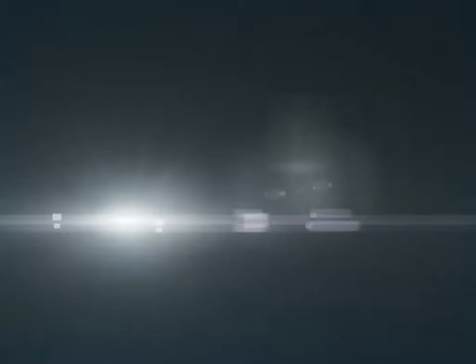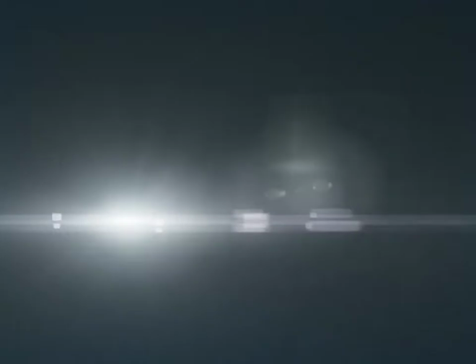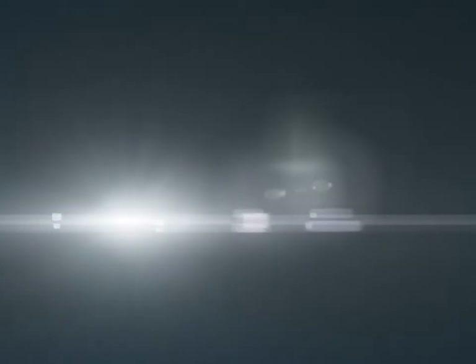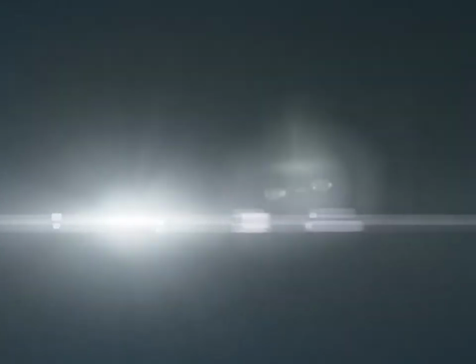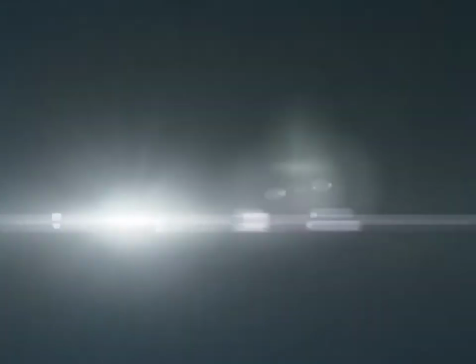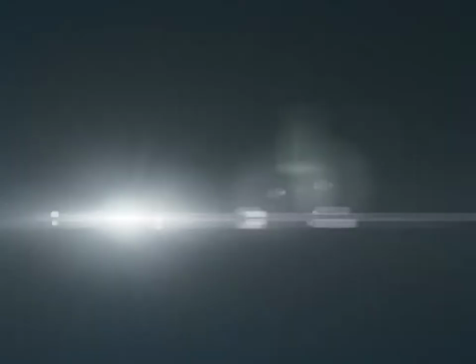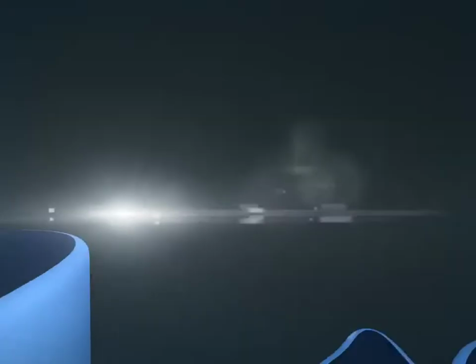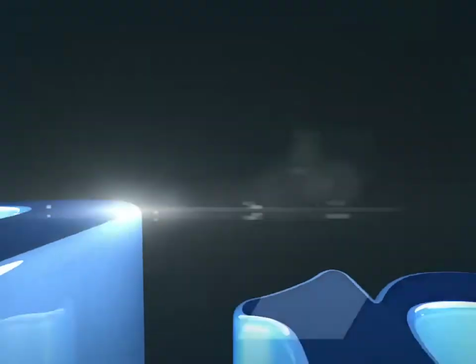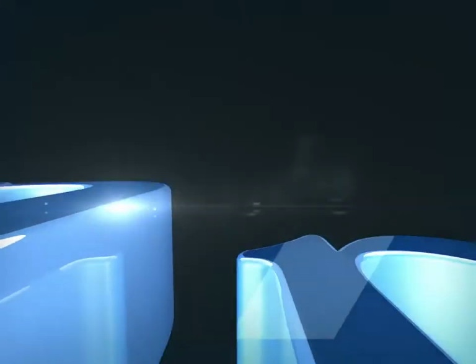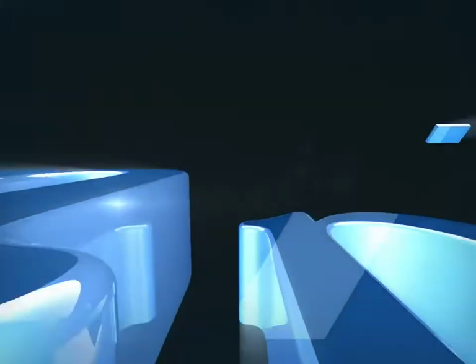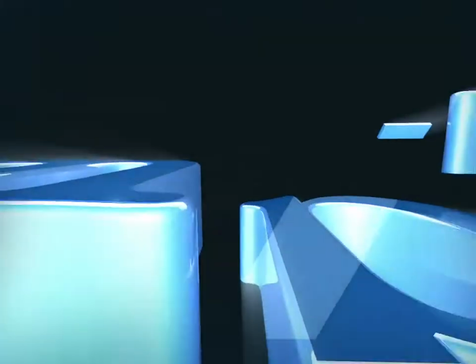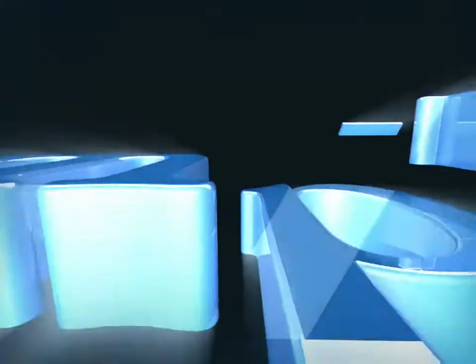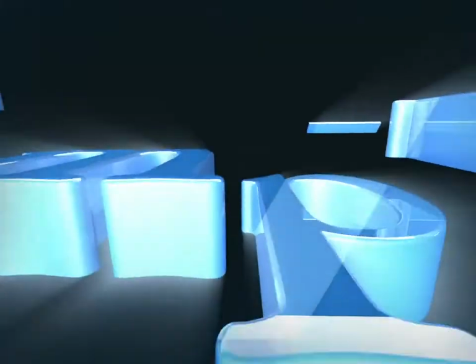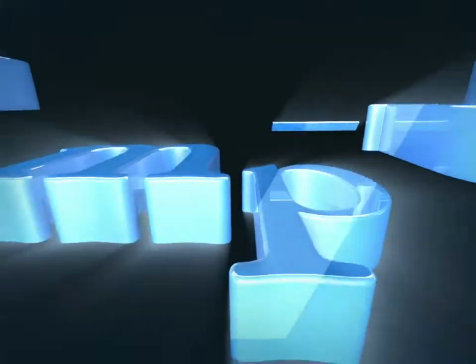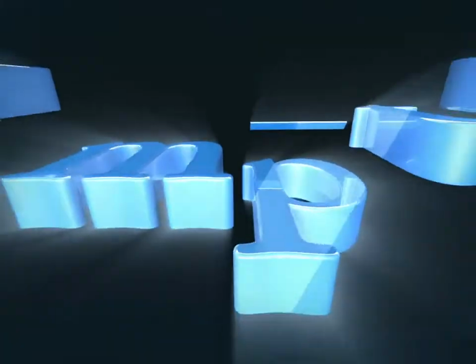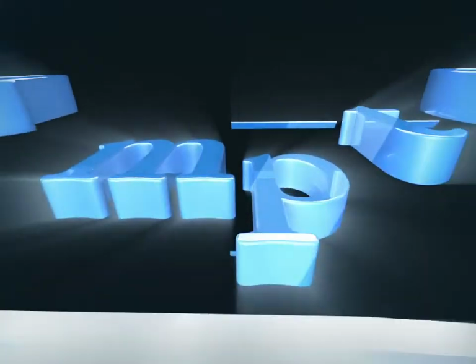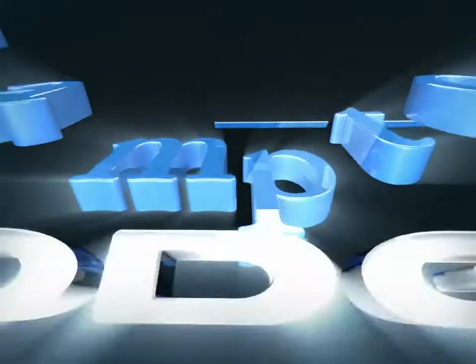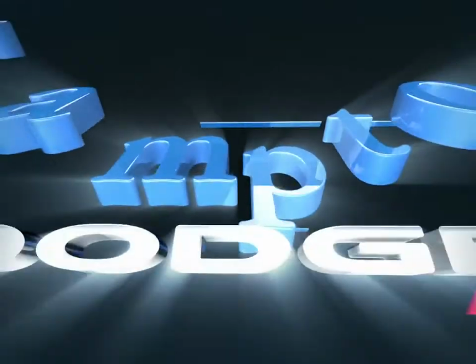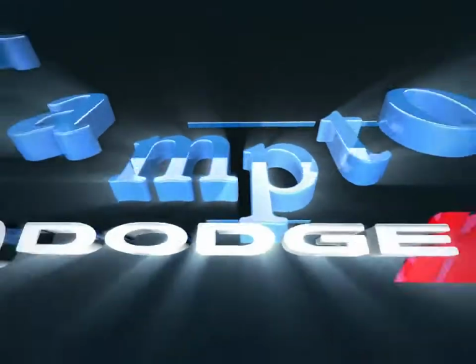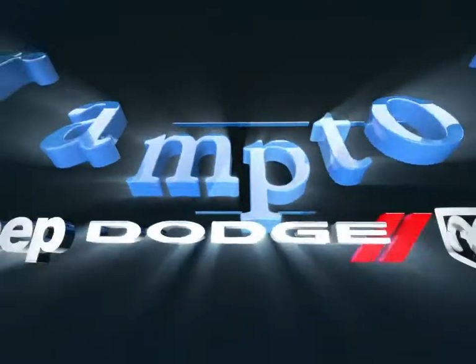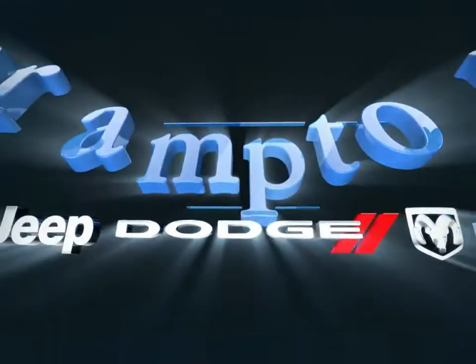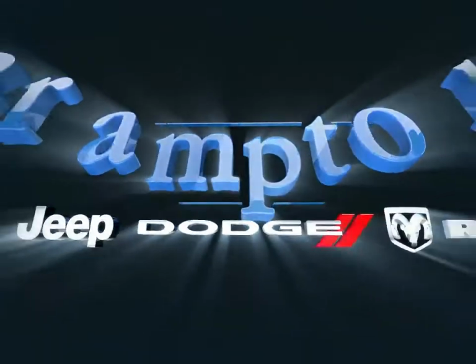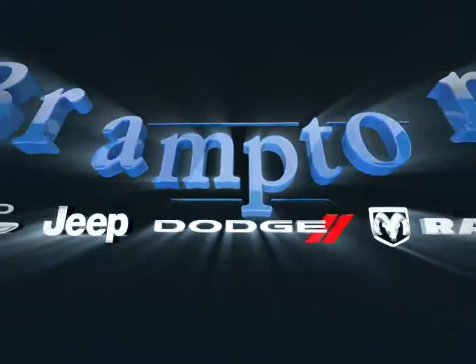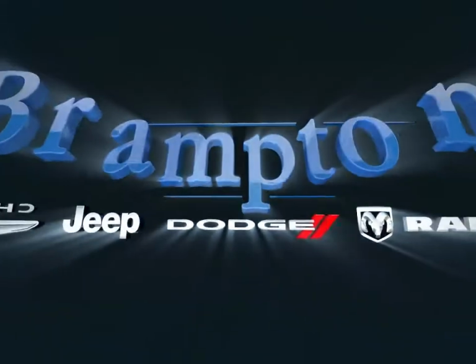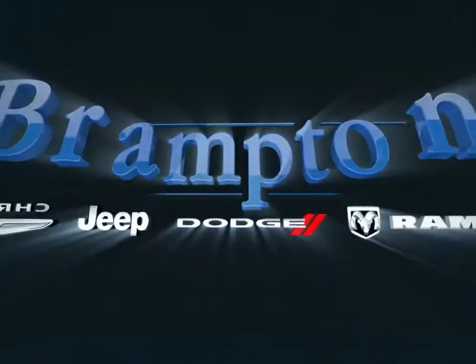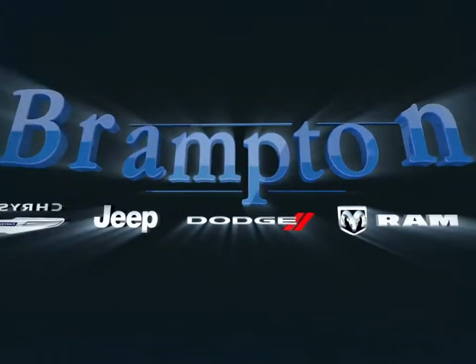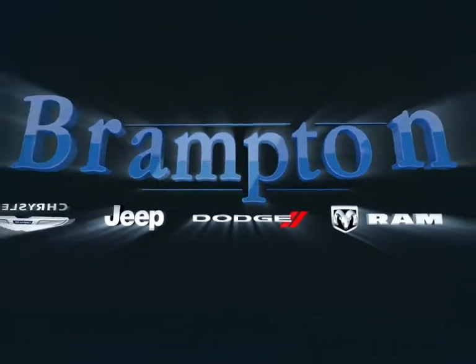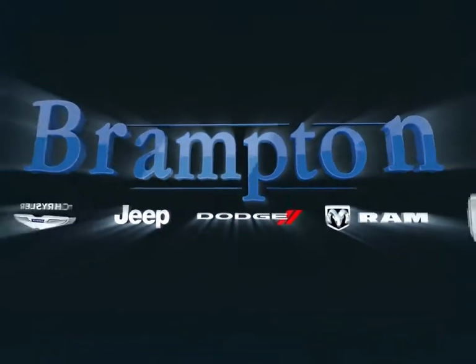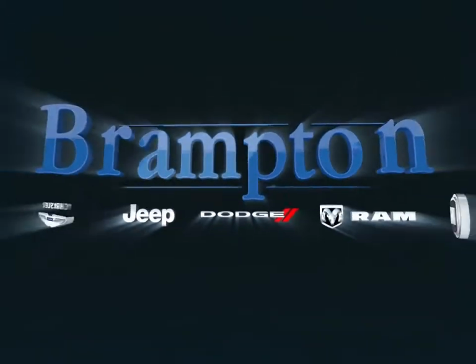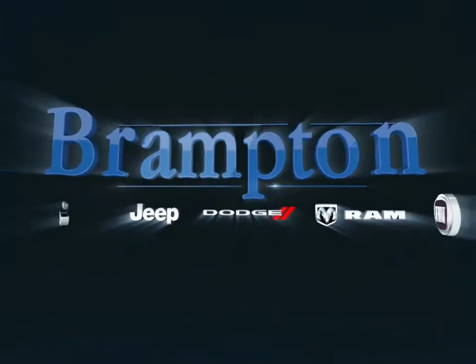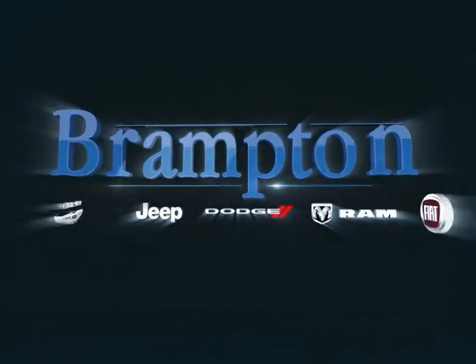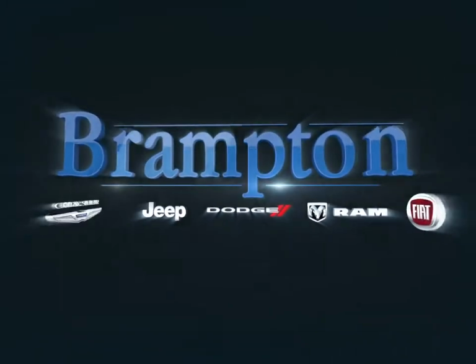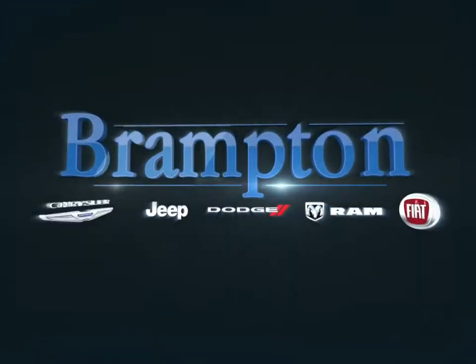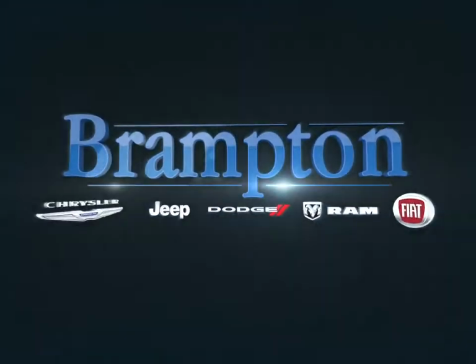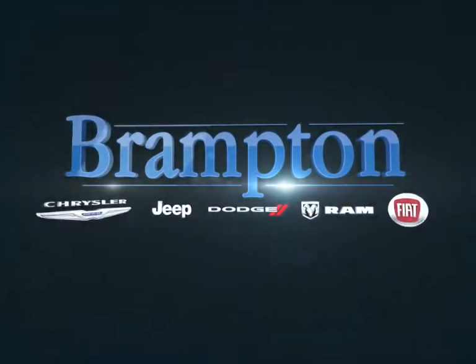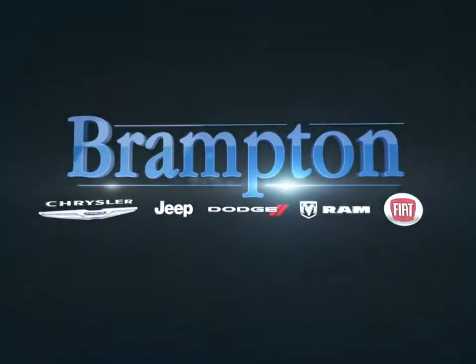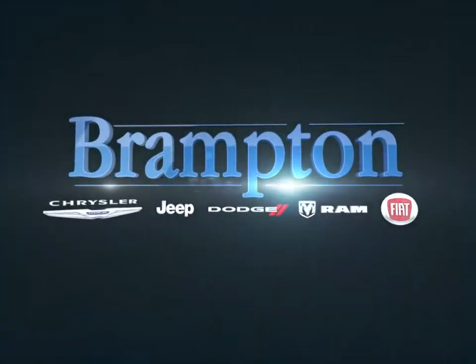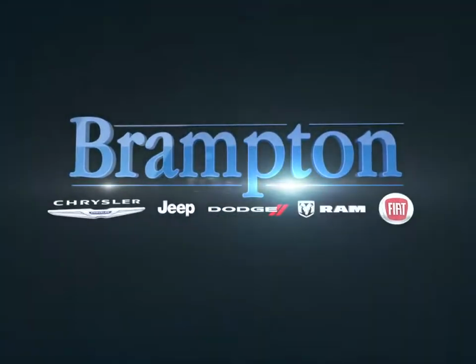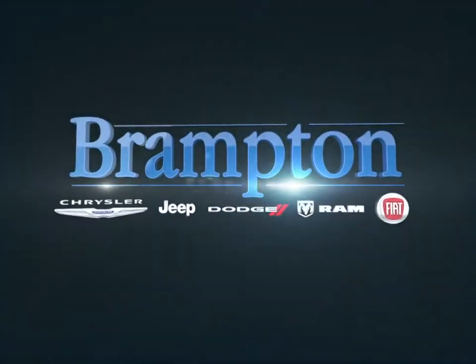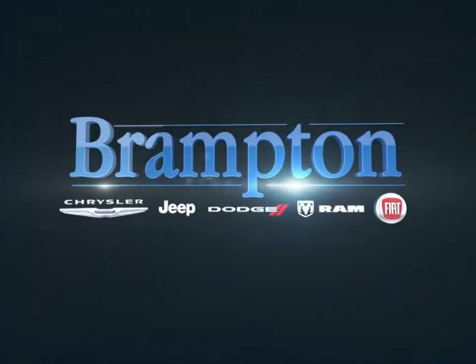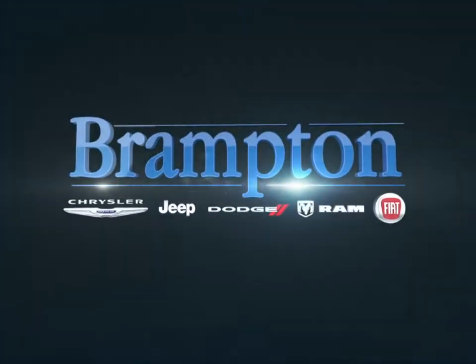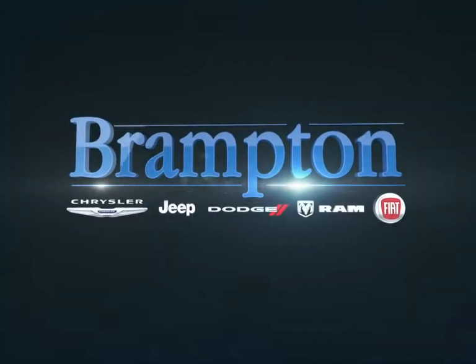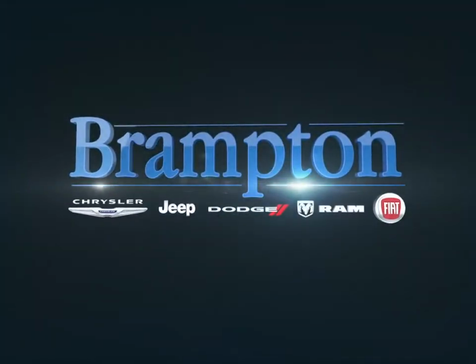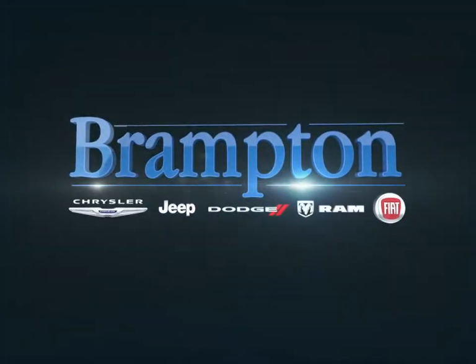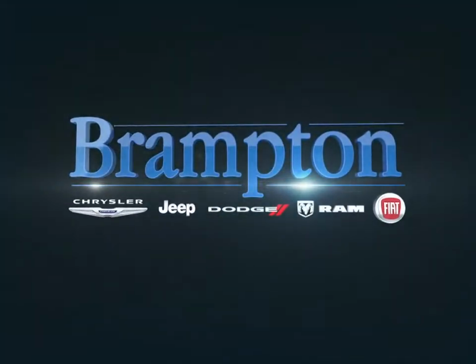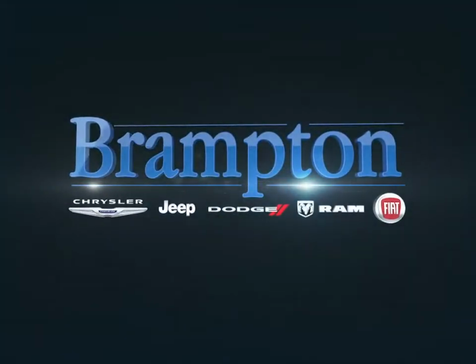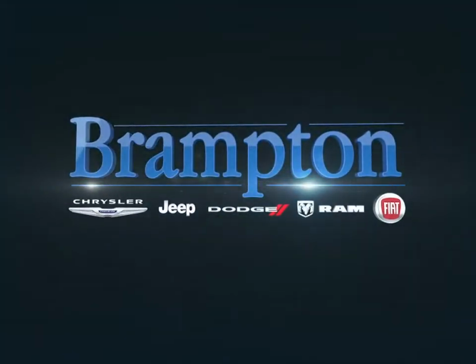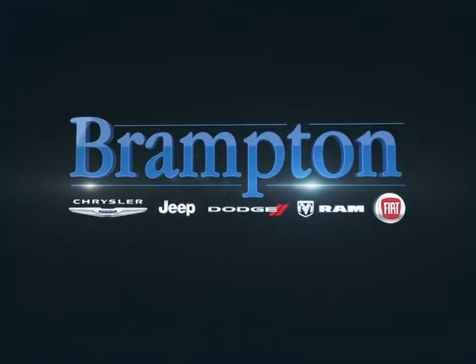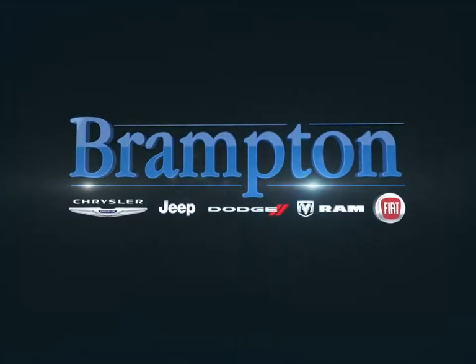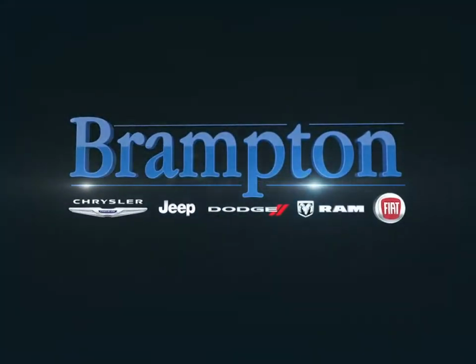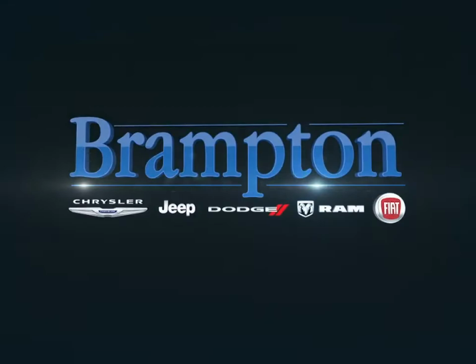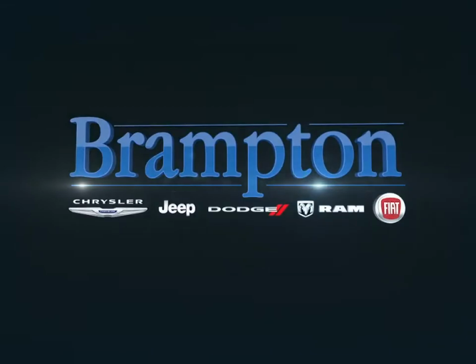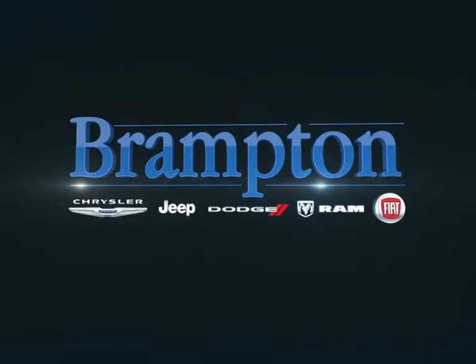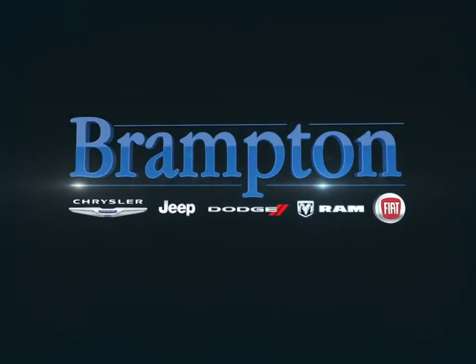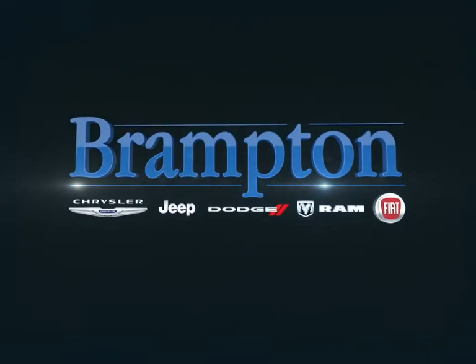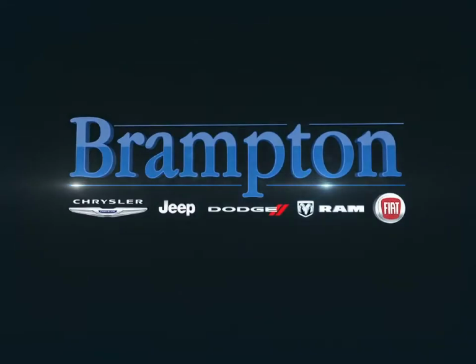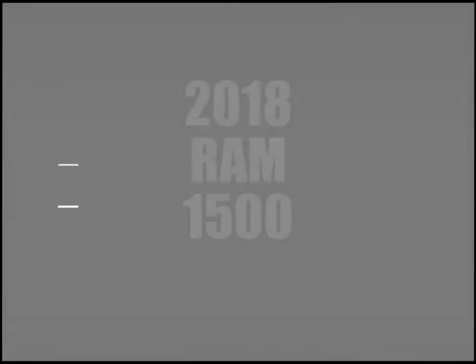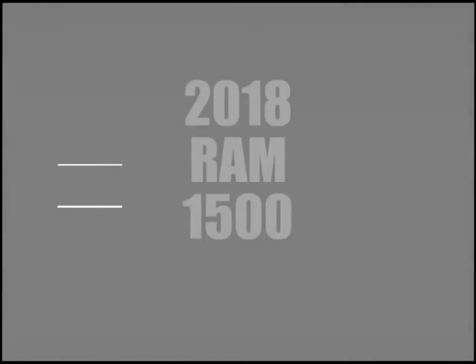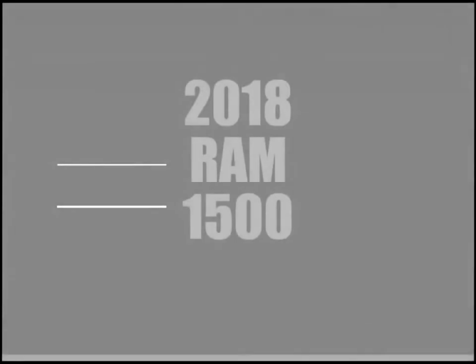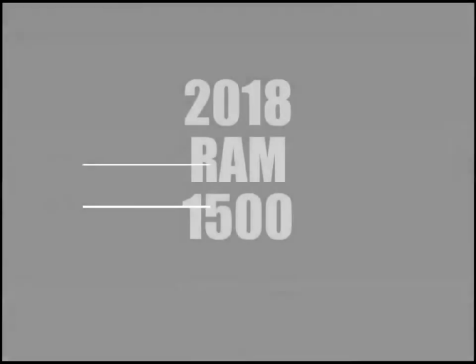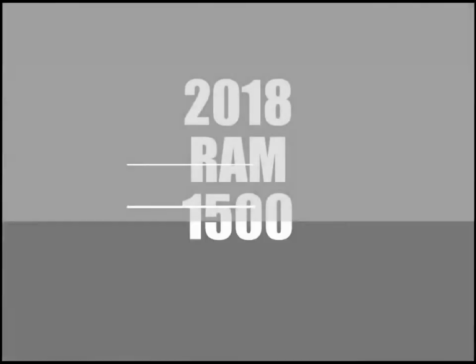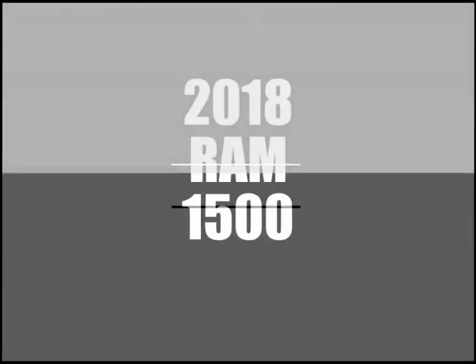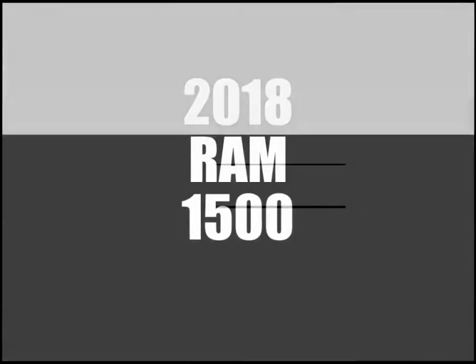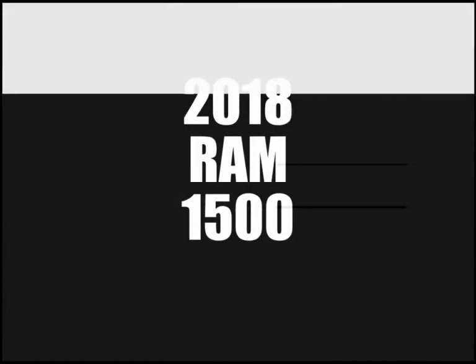Welcome to Branton Chrysler. Today we're looking at a 2018 Ram 1500.